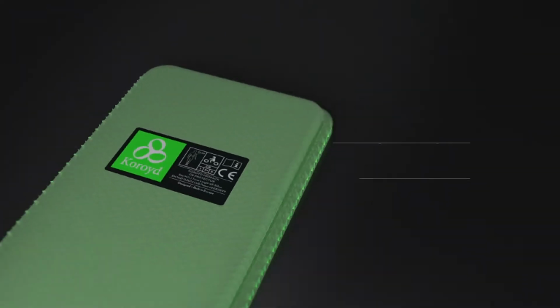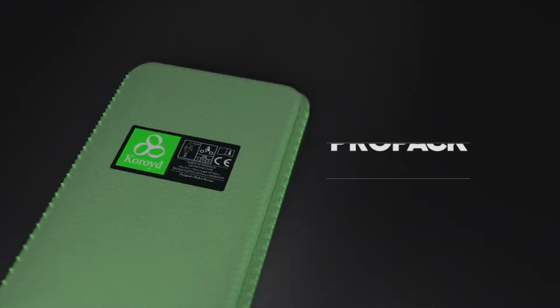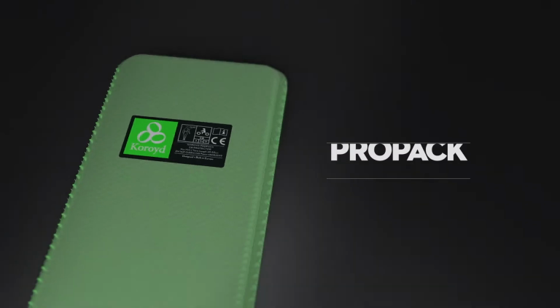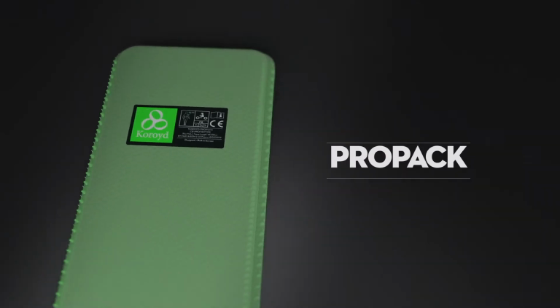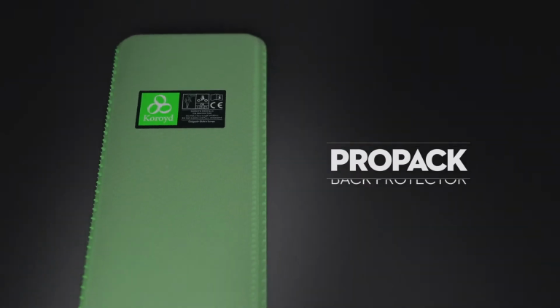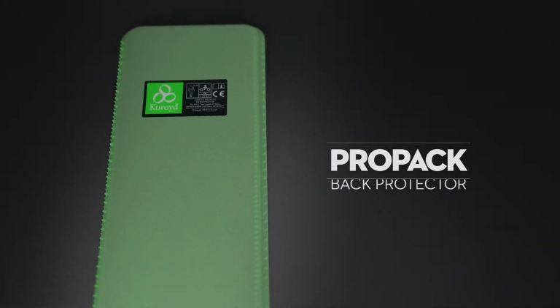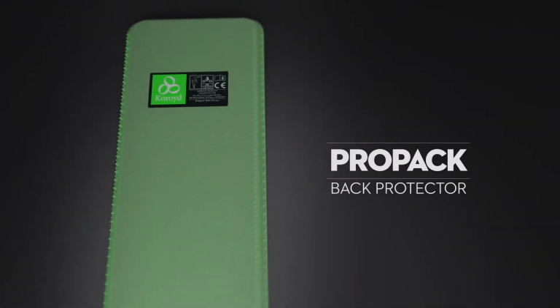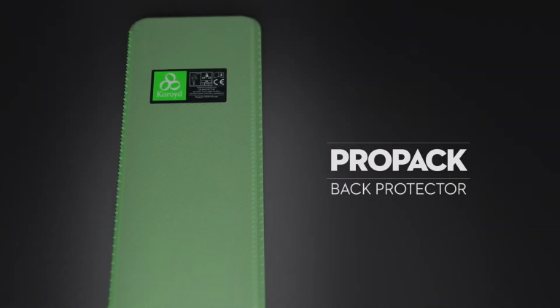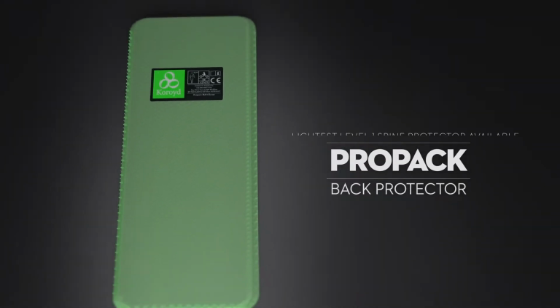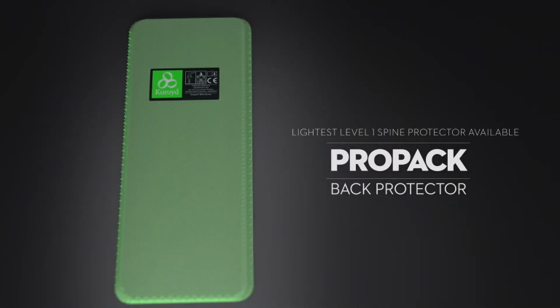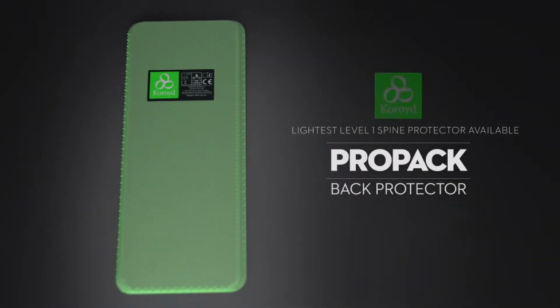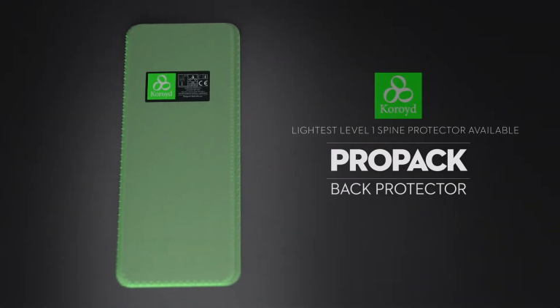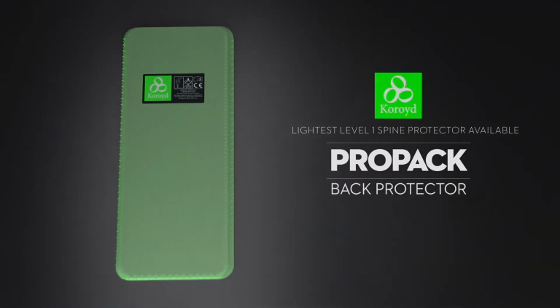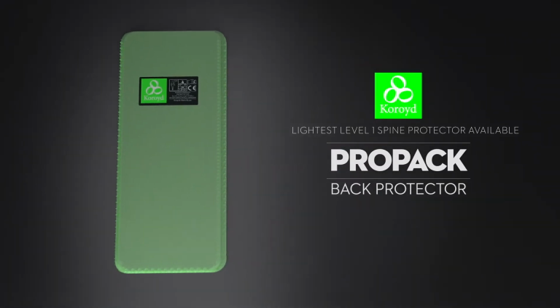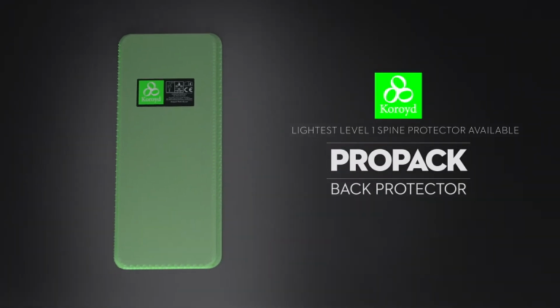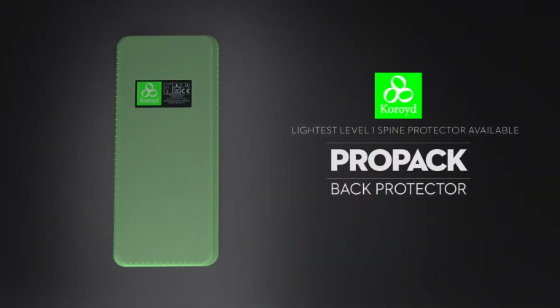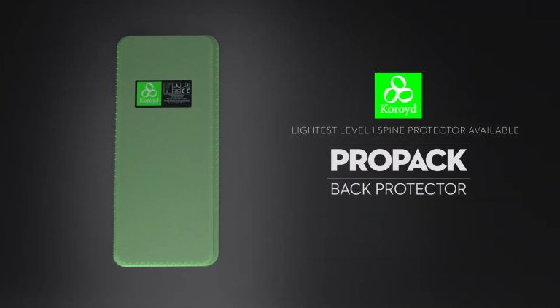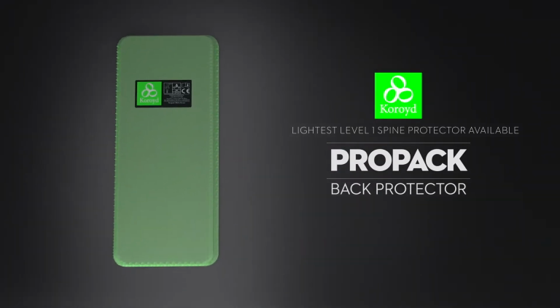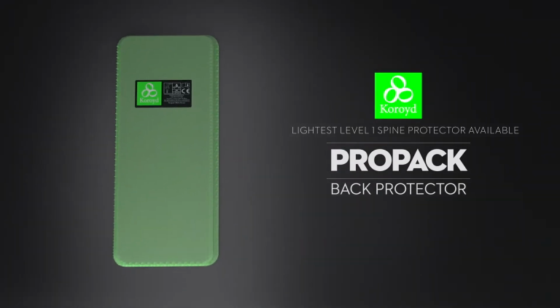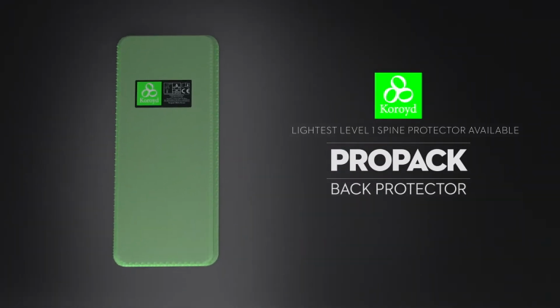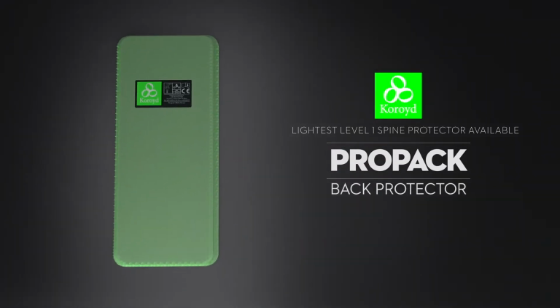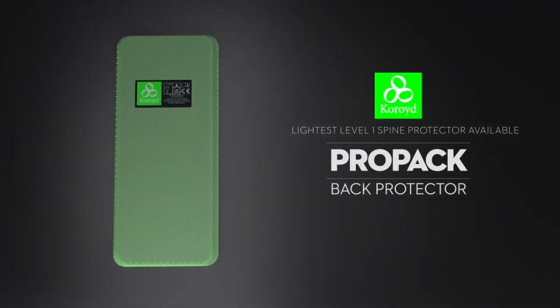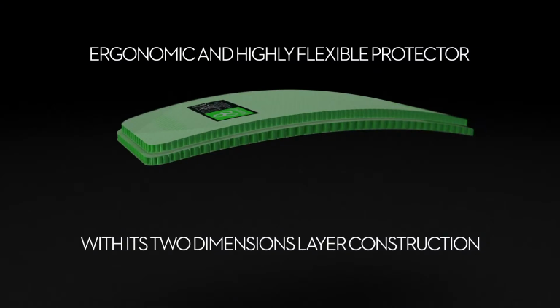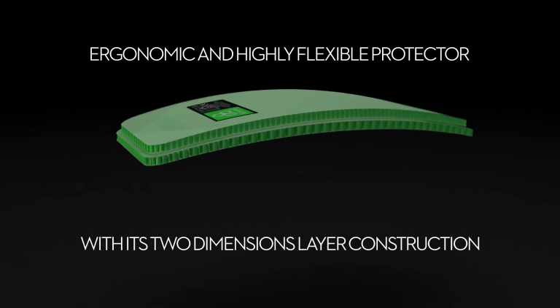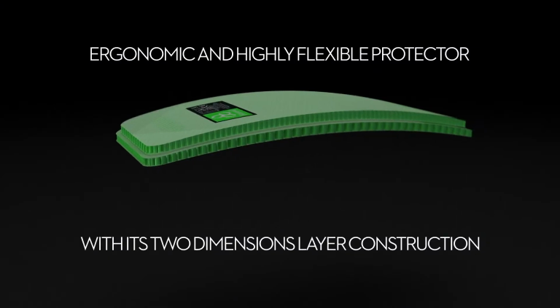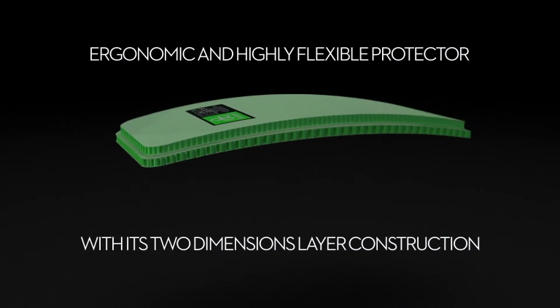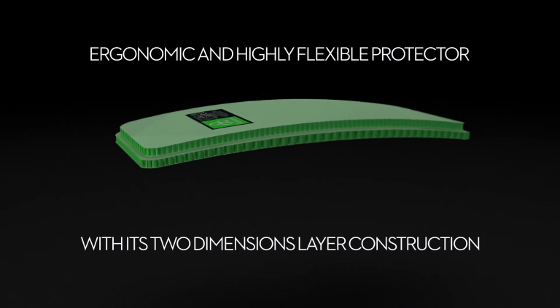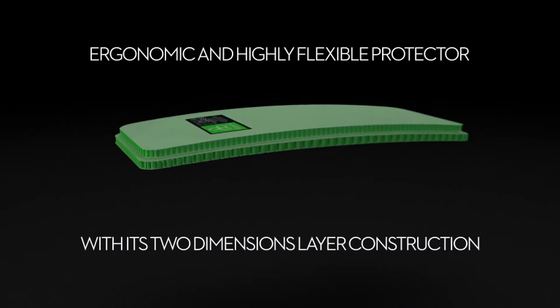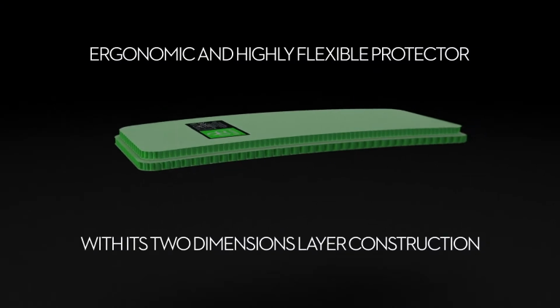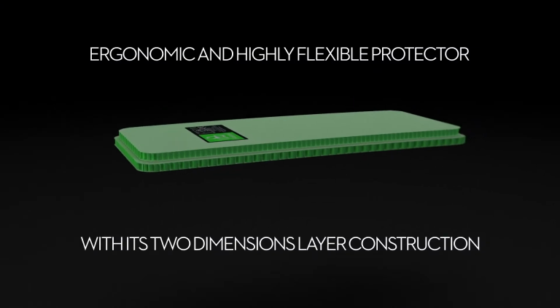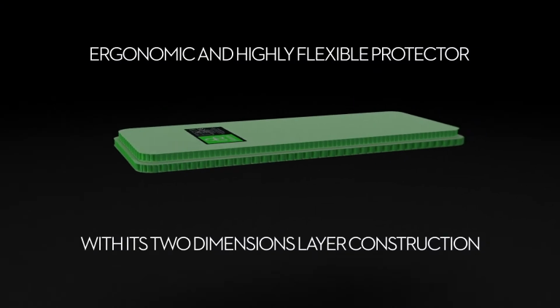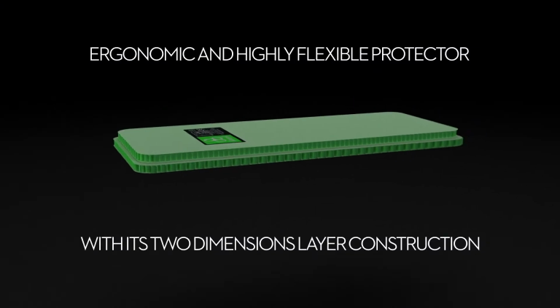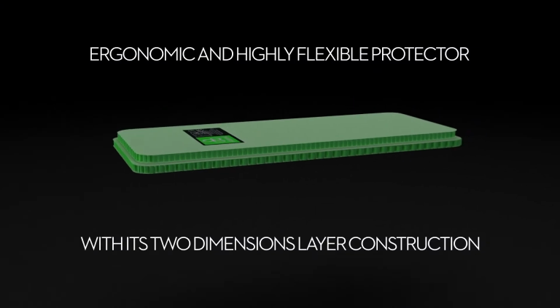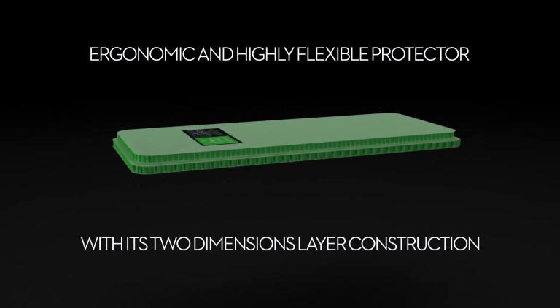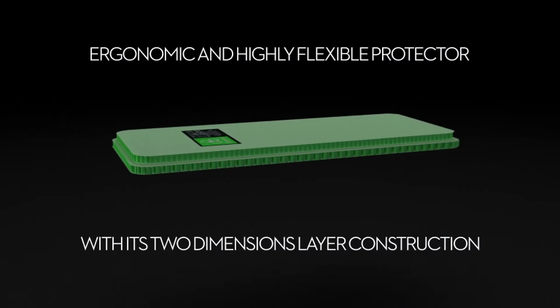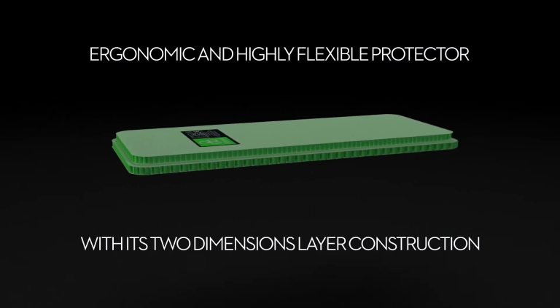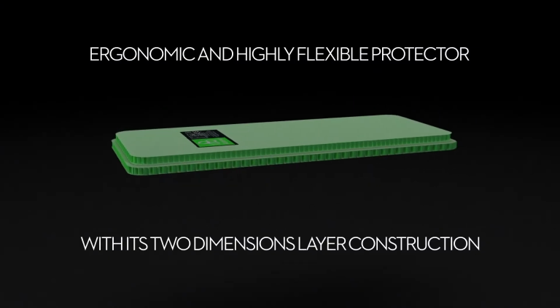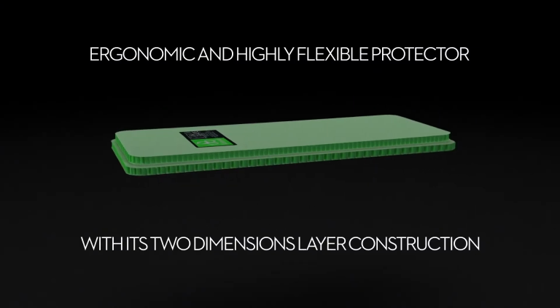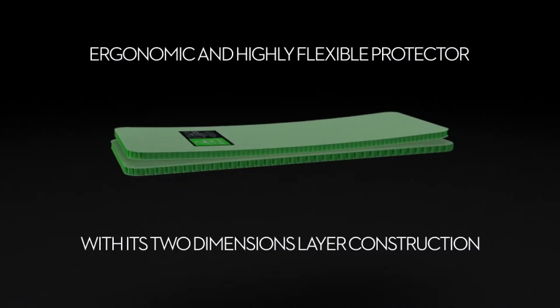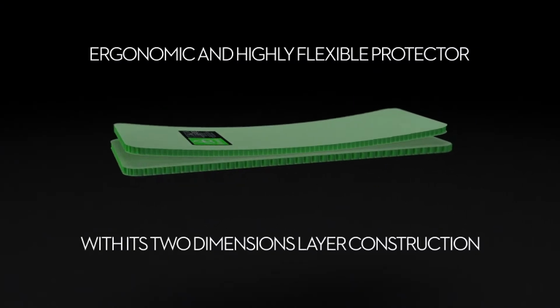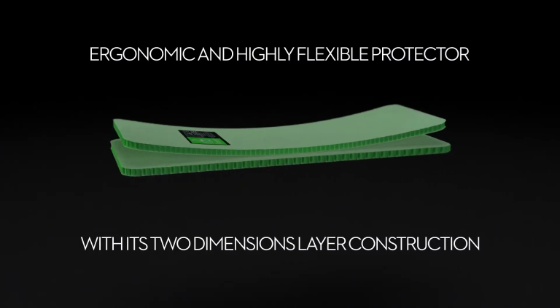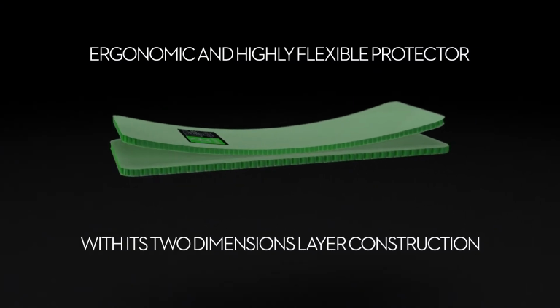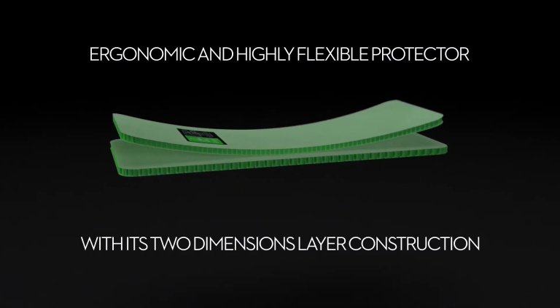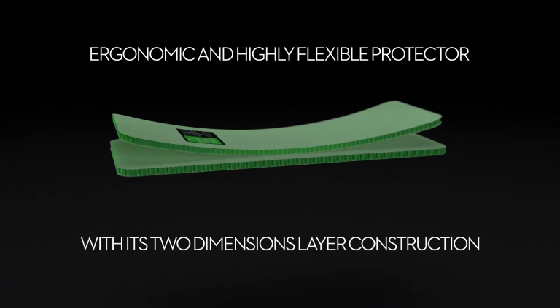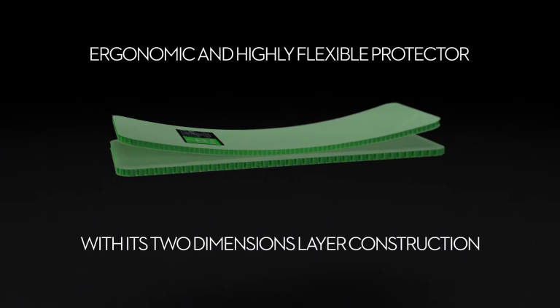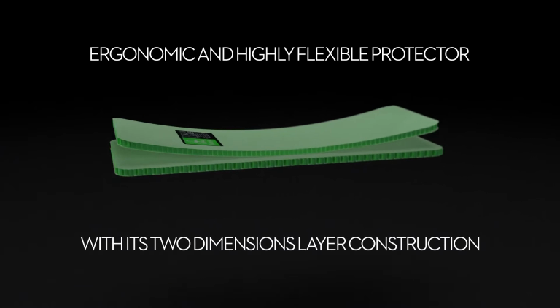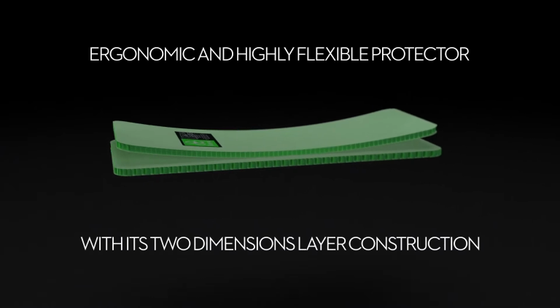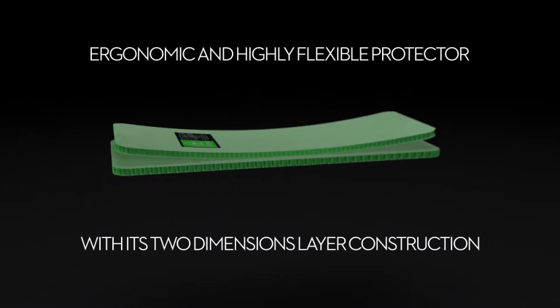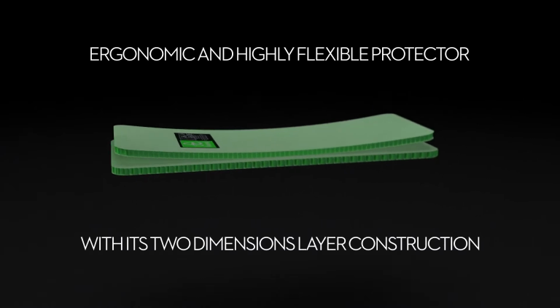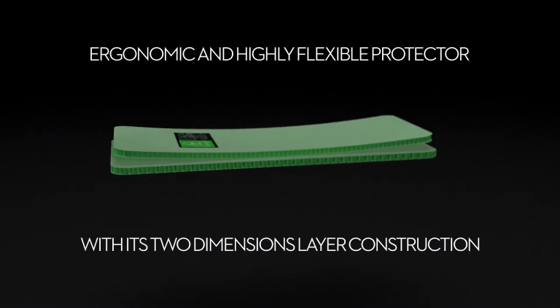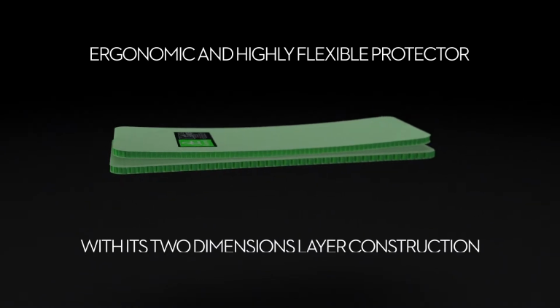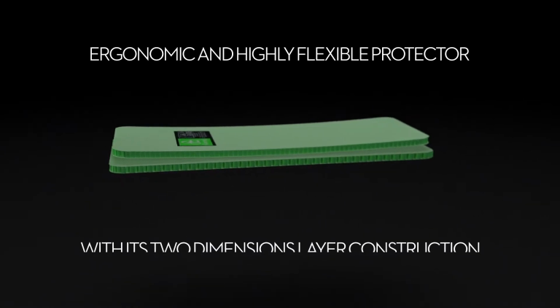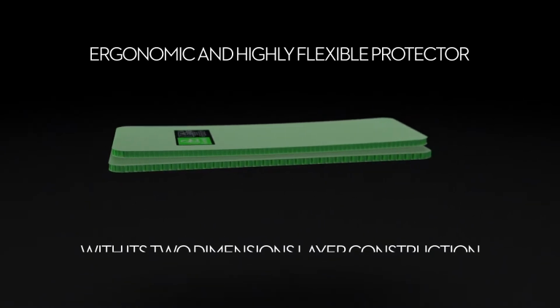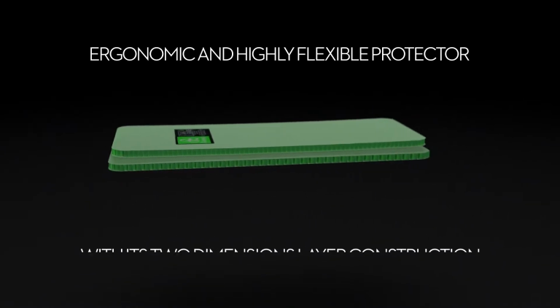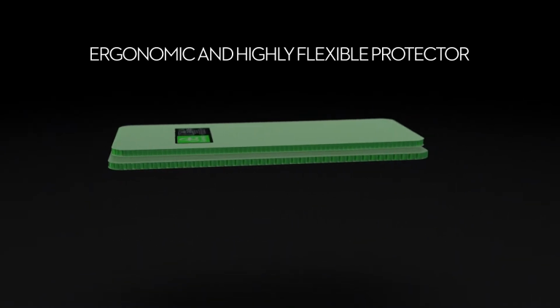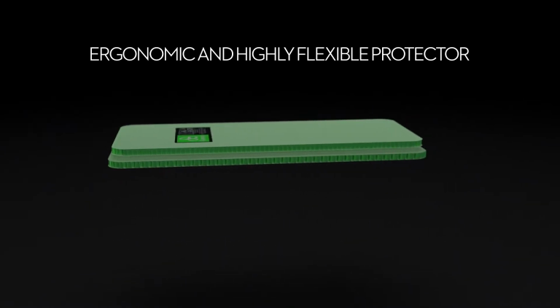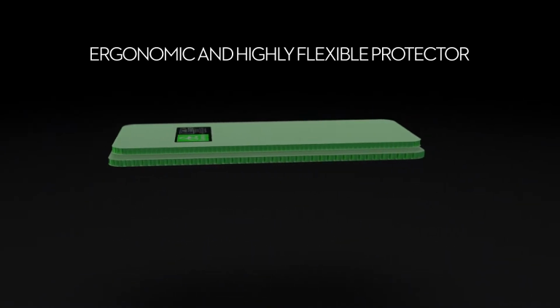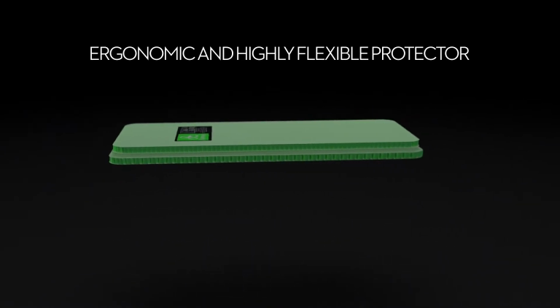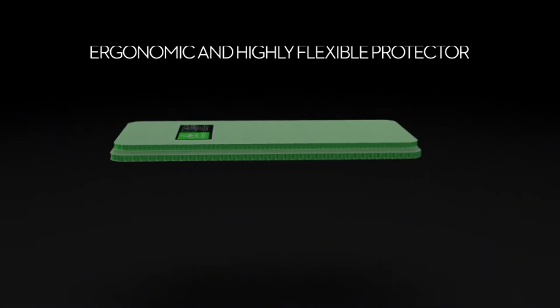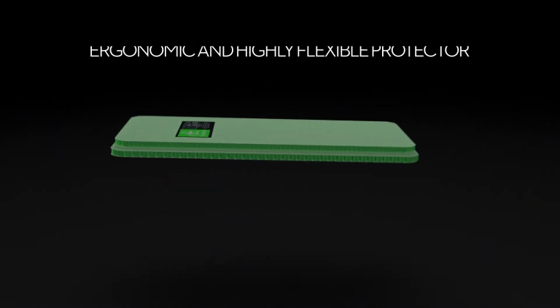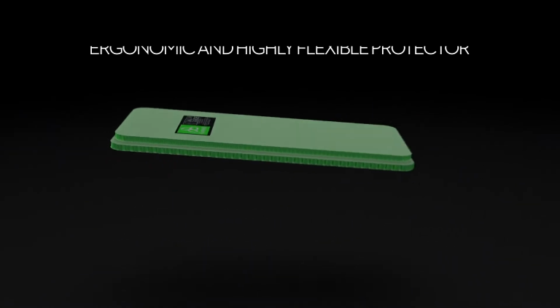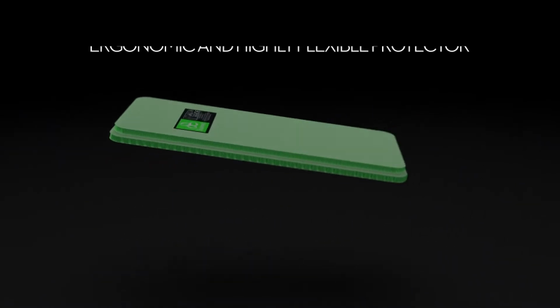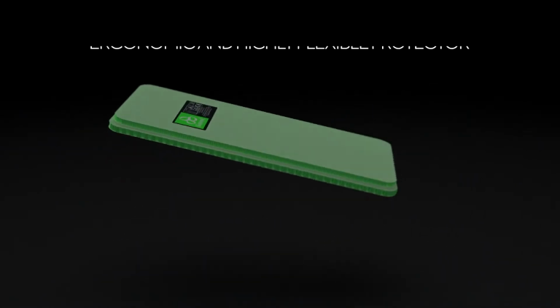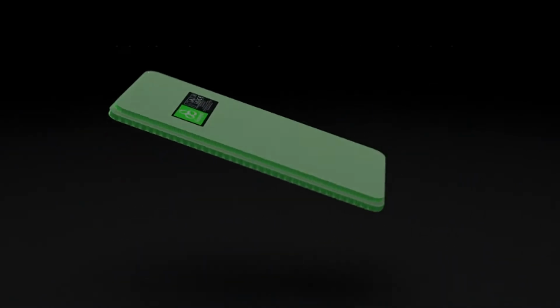The Shorty integrates the flexible choroid pro-pack back protection. Everything has been thought out to maximize safety.